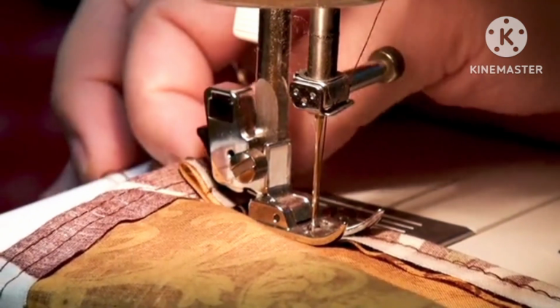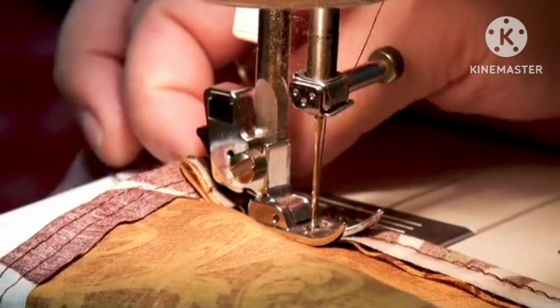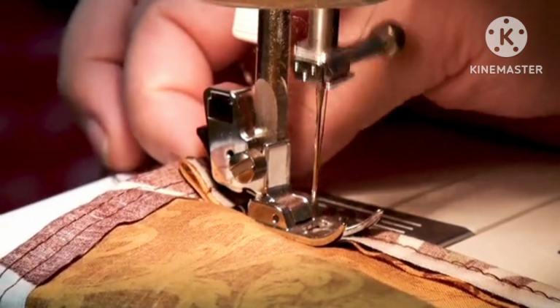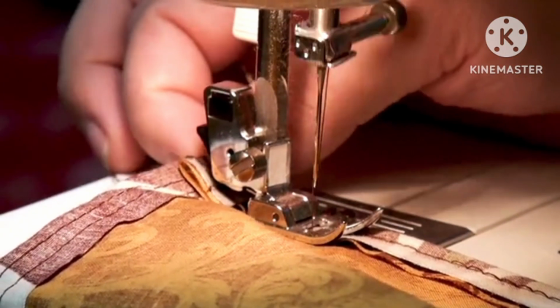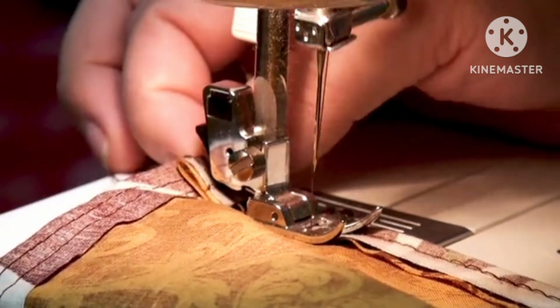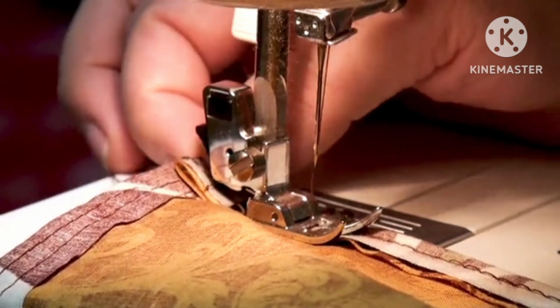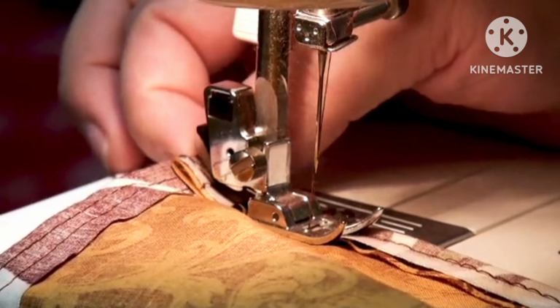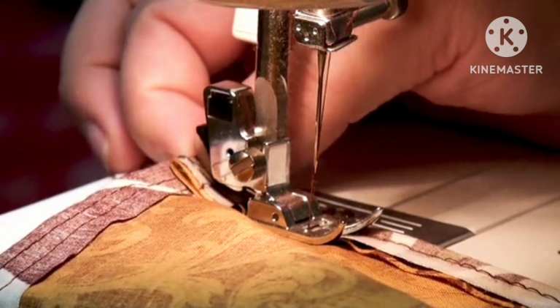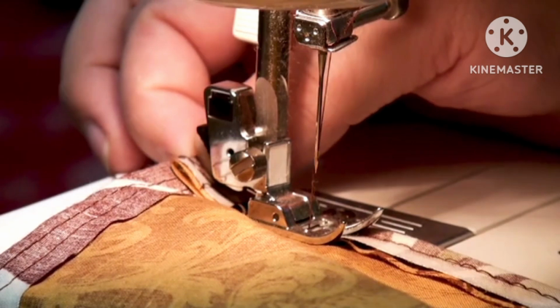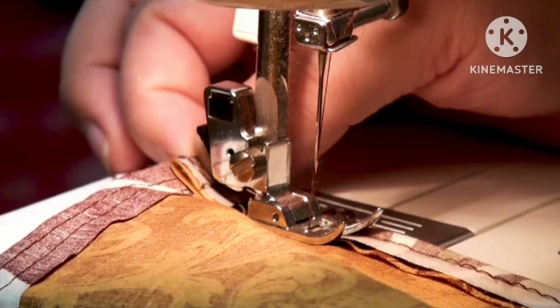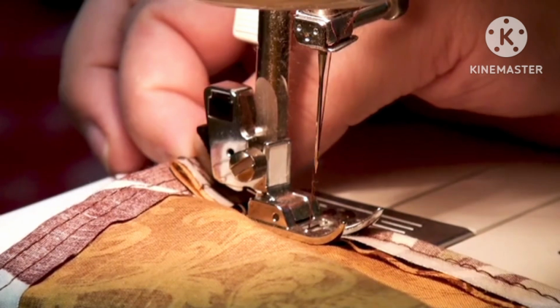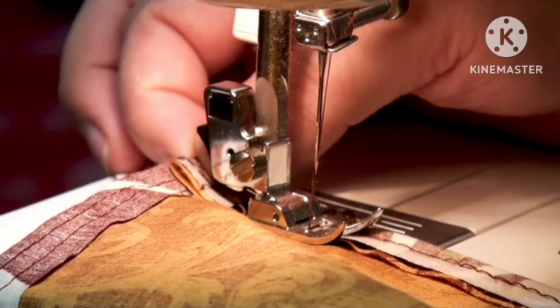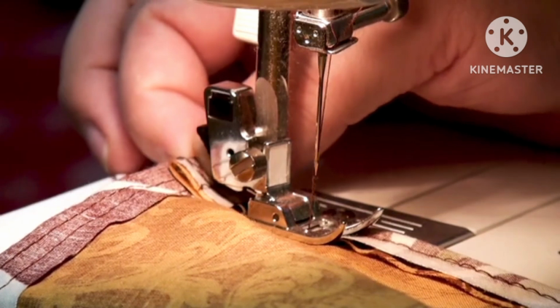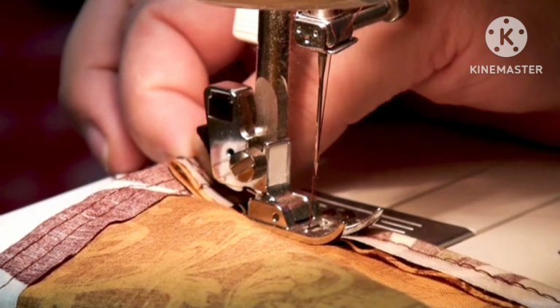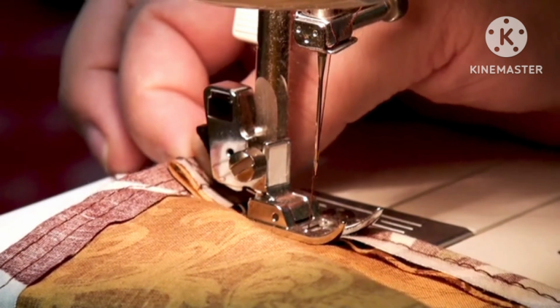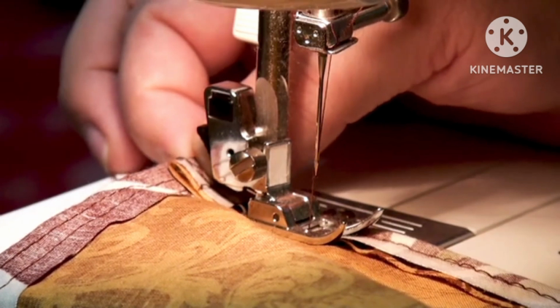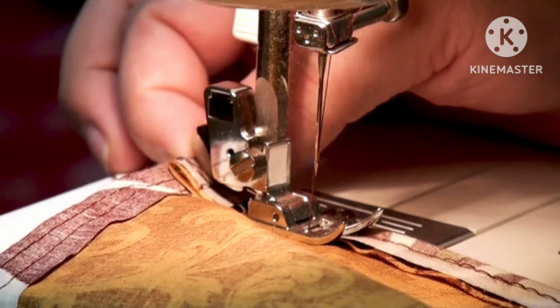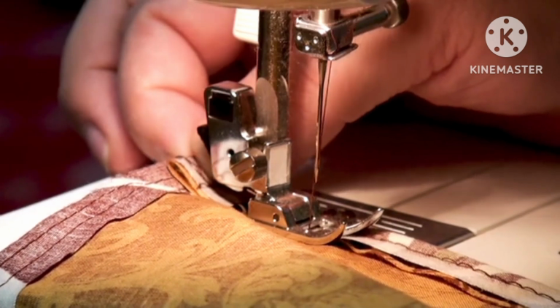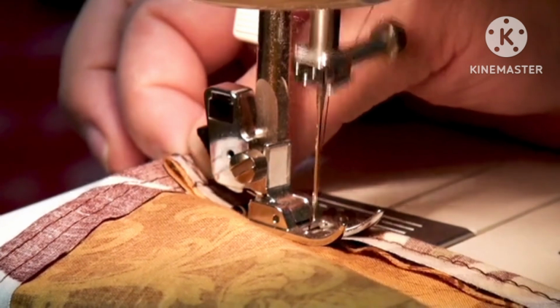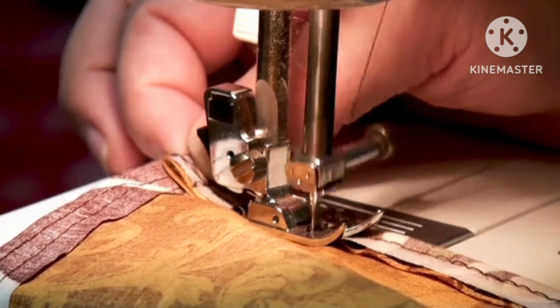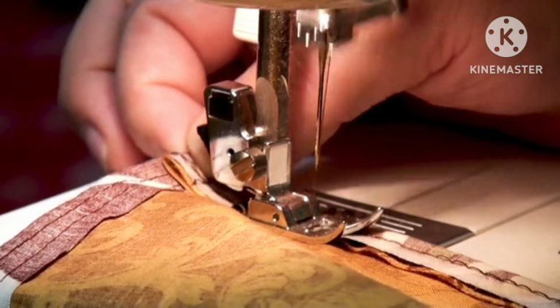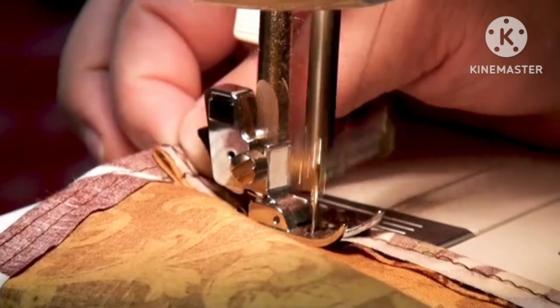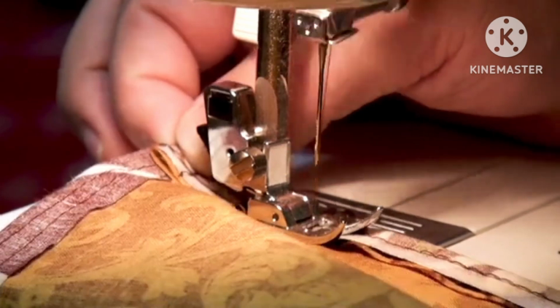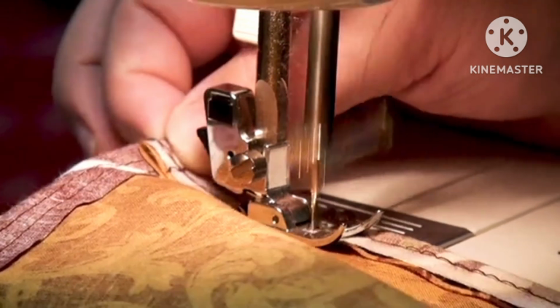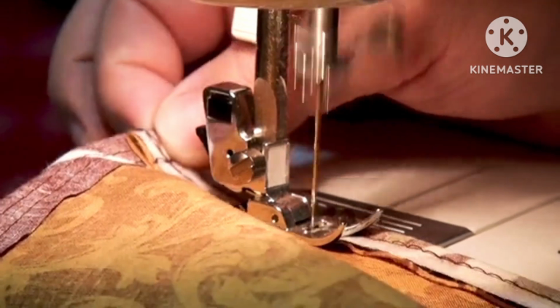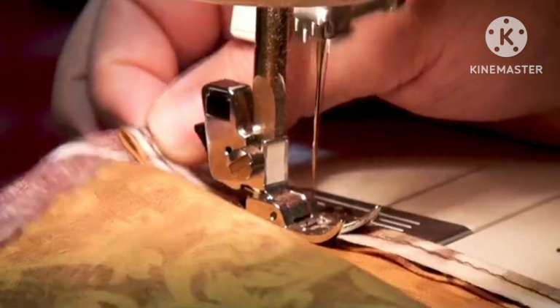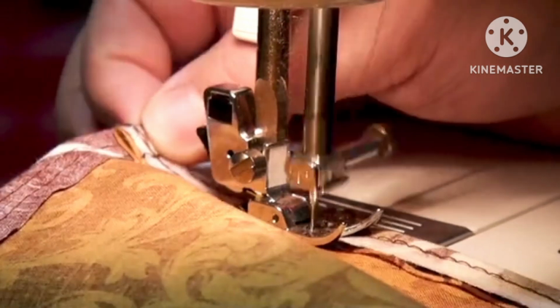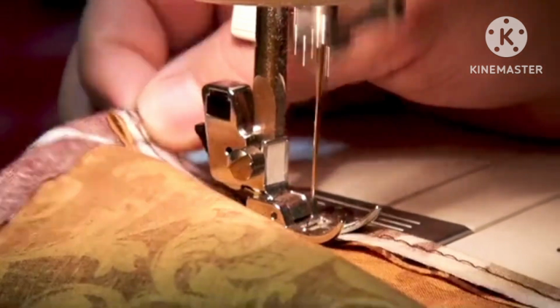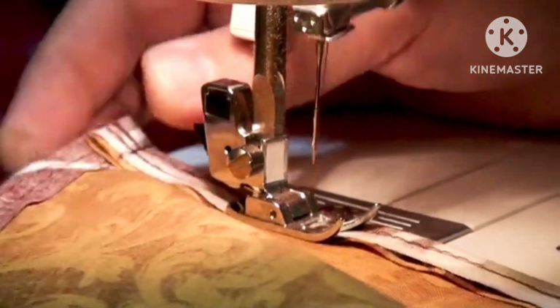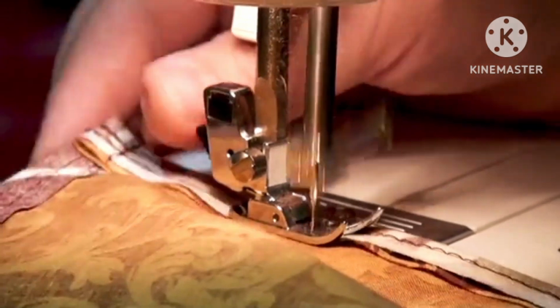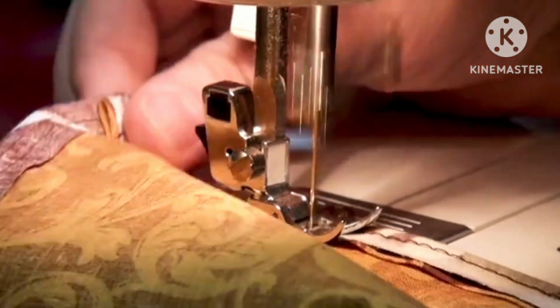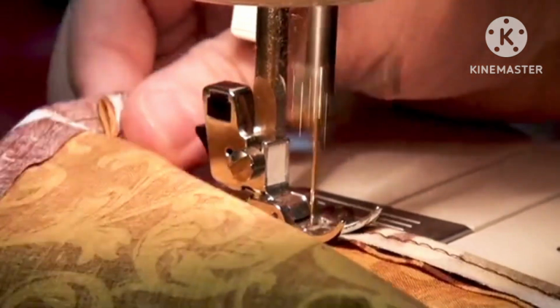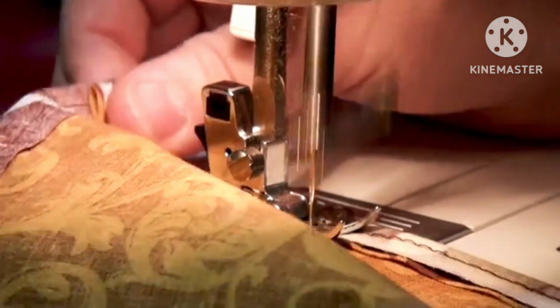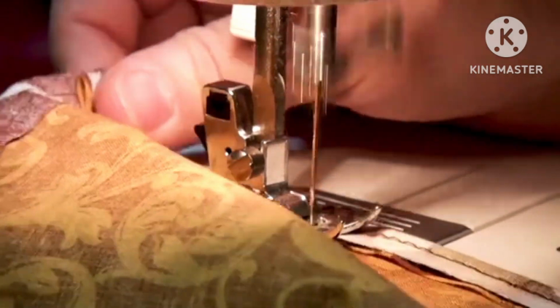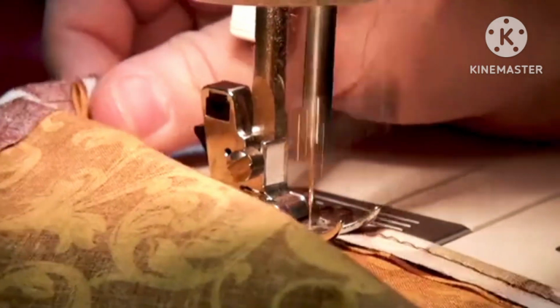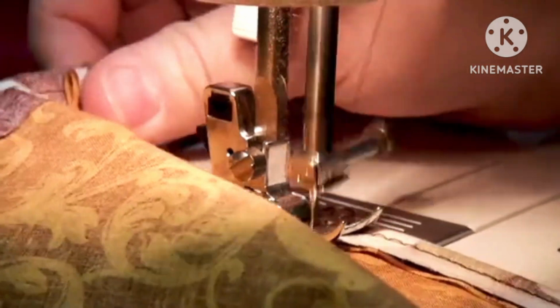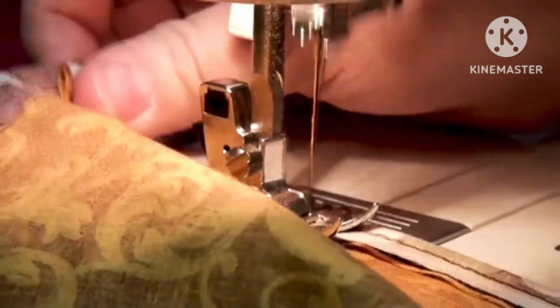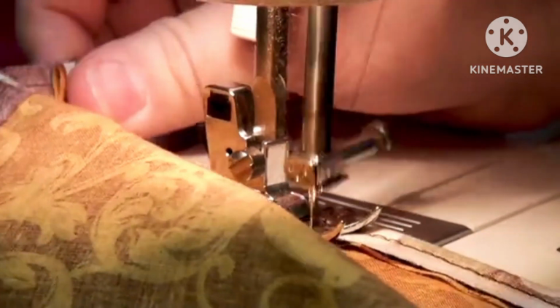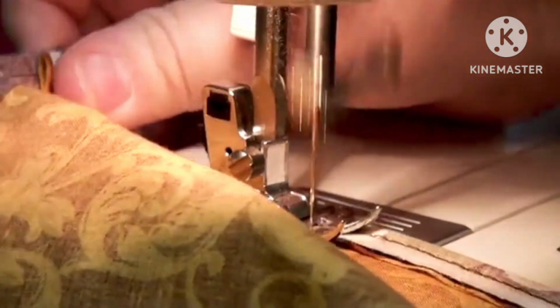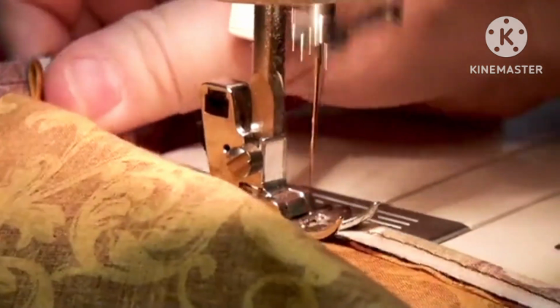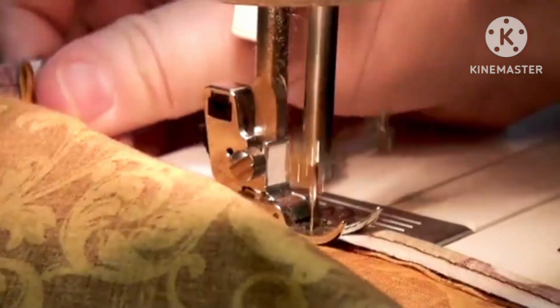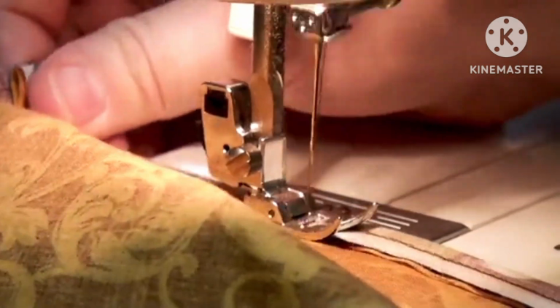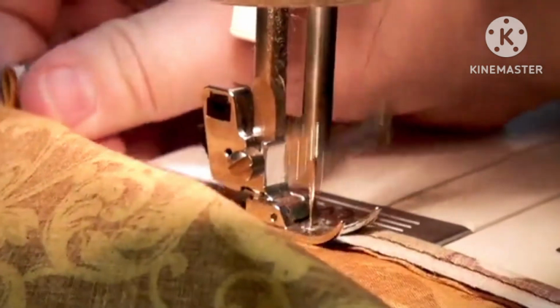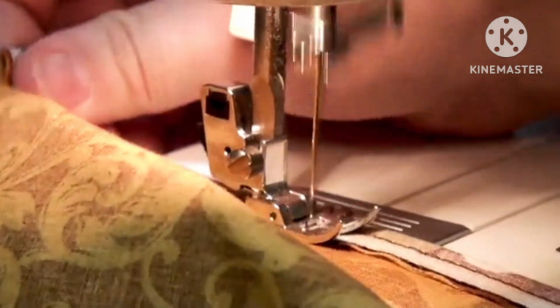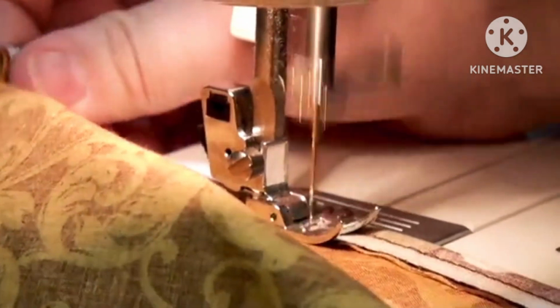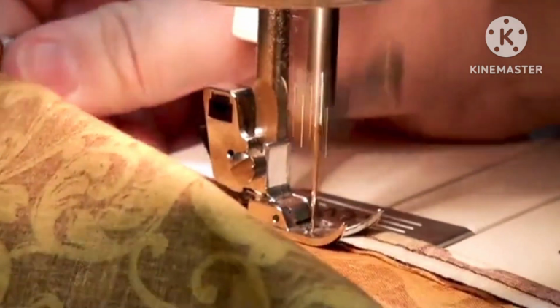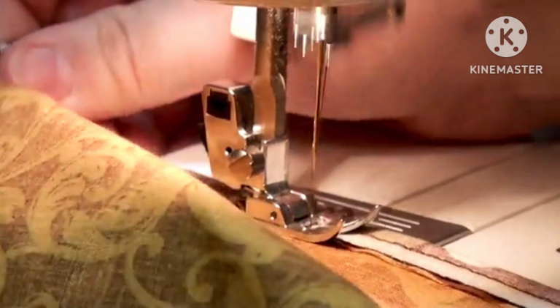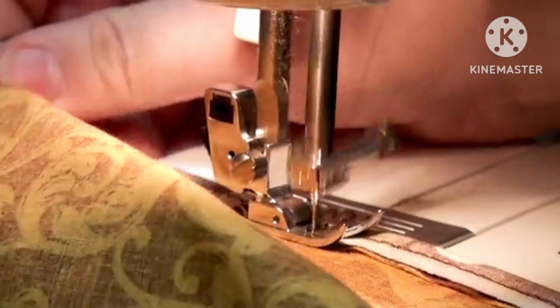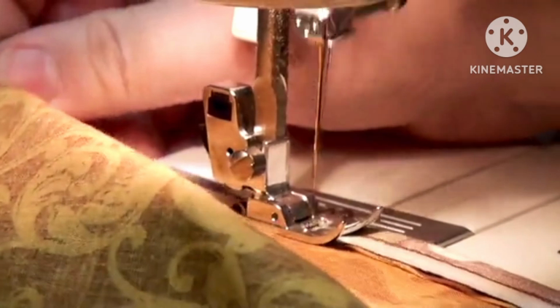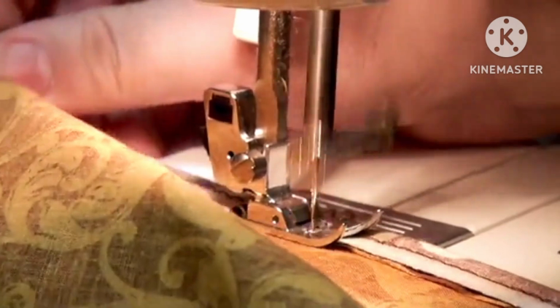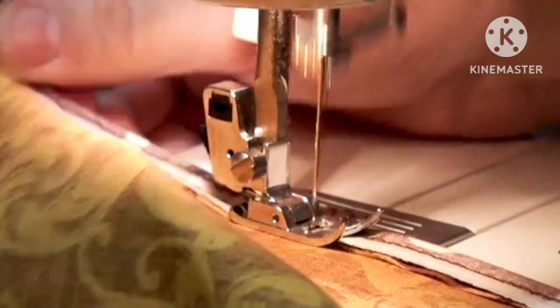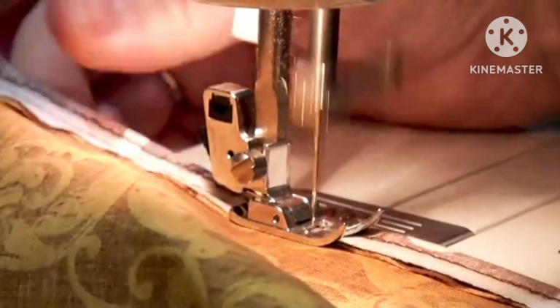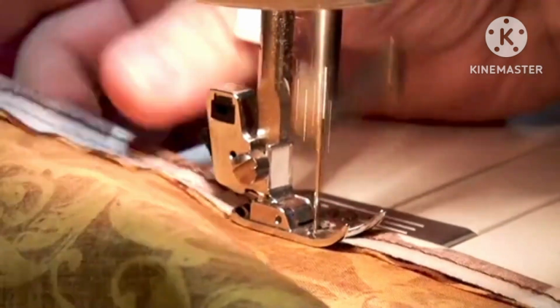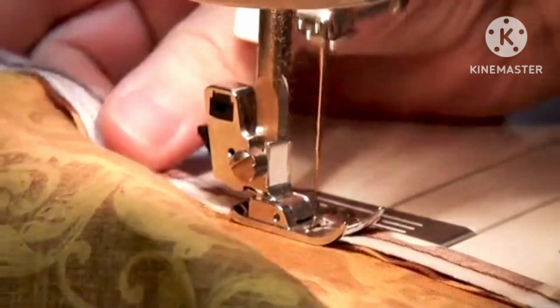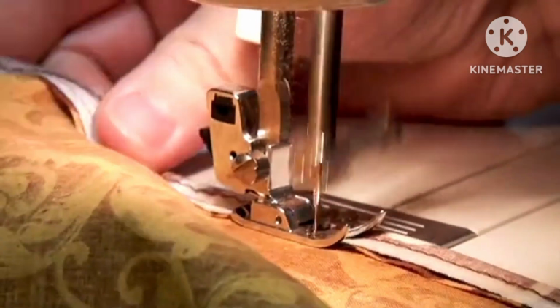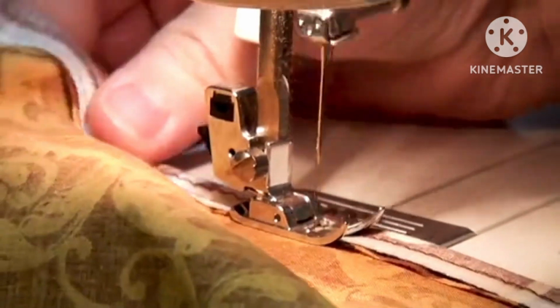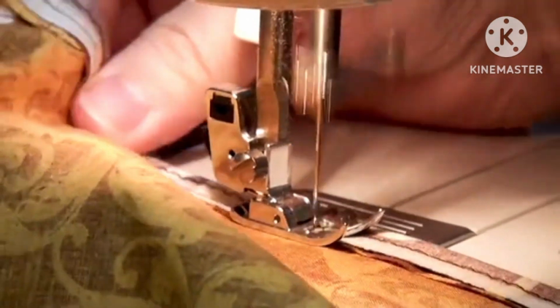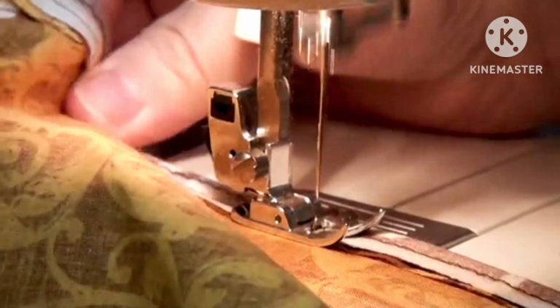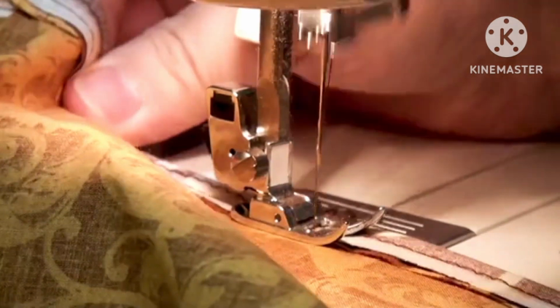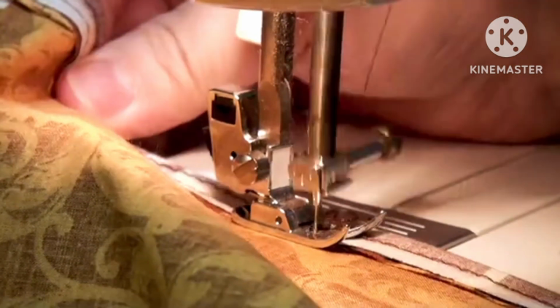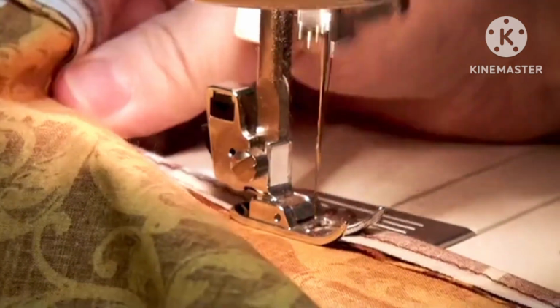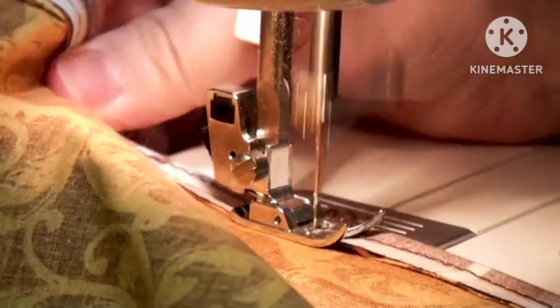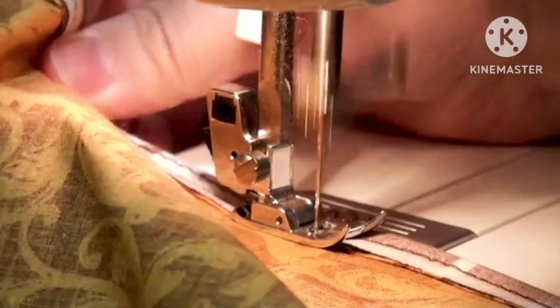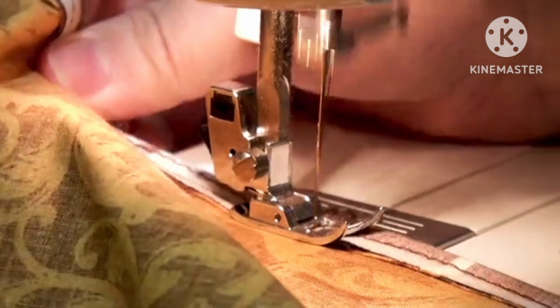You will also learn essential skills like measuring, marking, and cutting fabric, and how to use your sewing machine effectively.